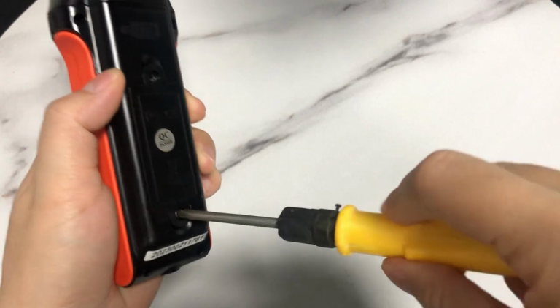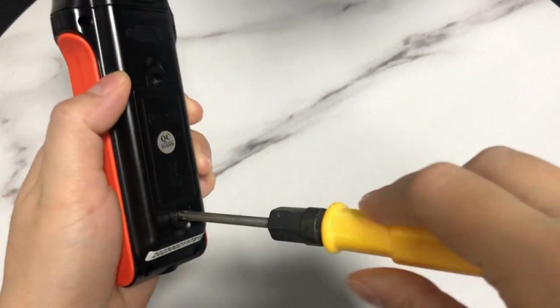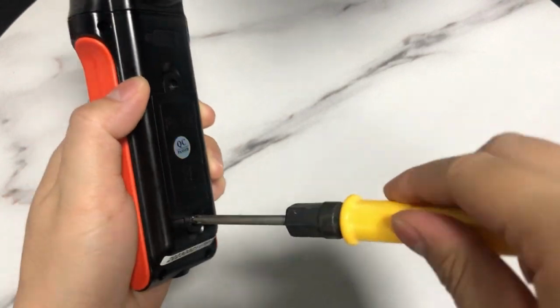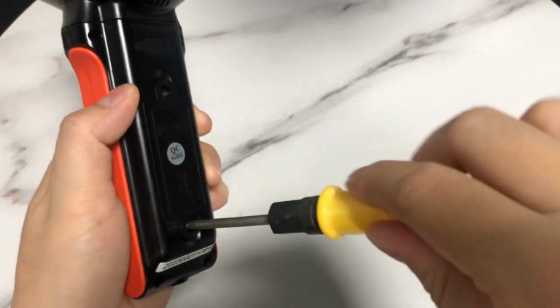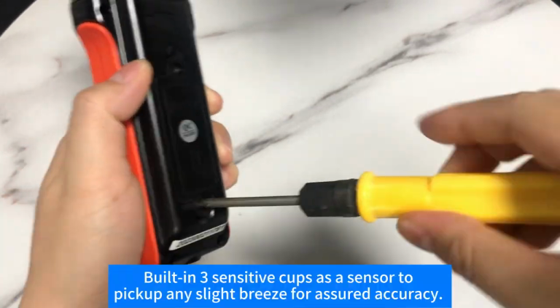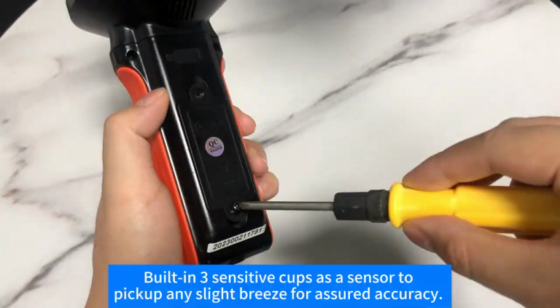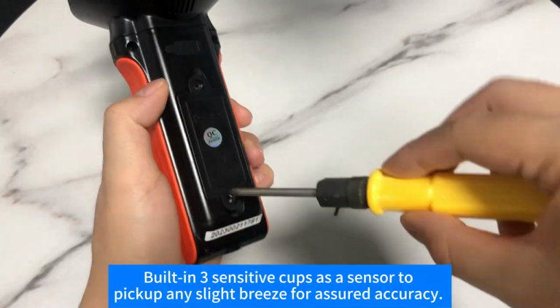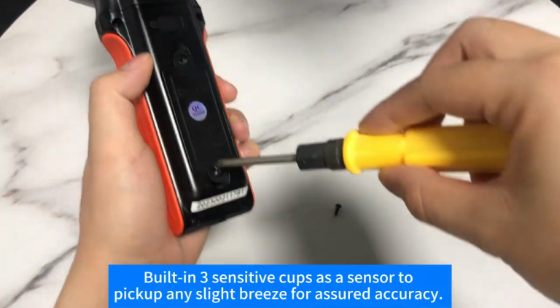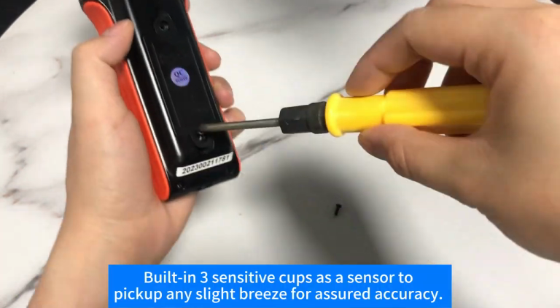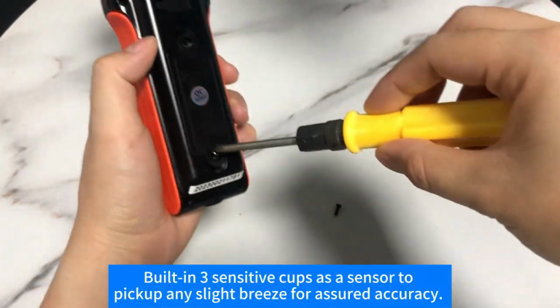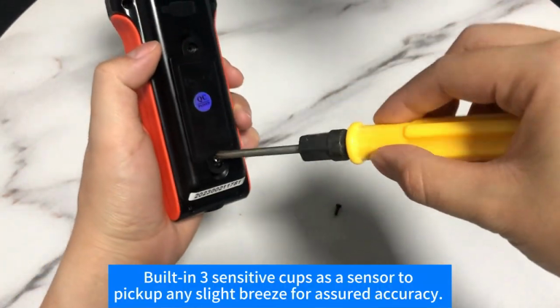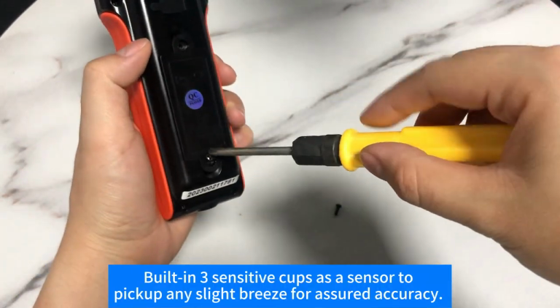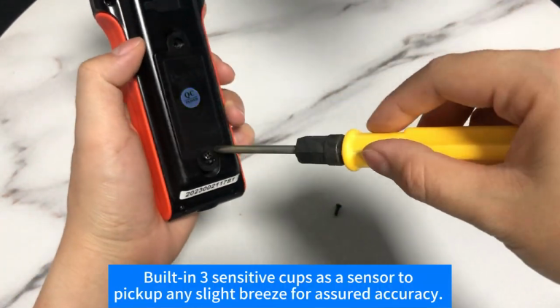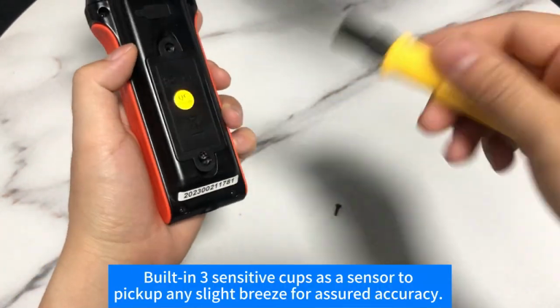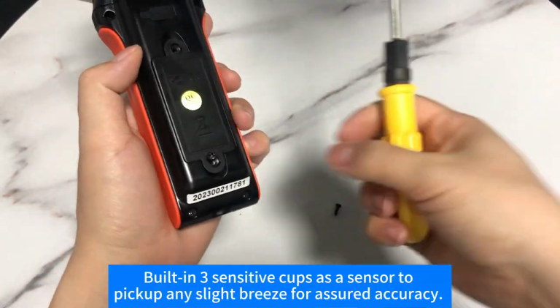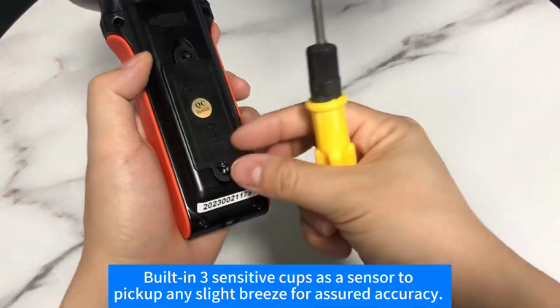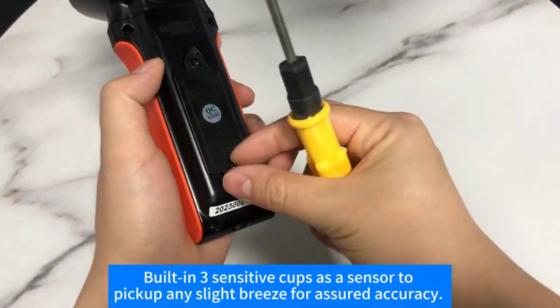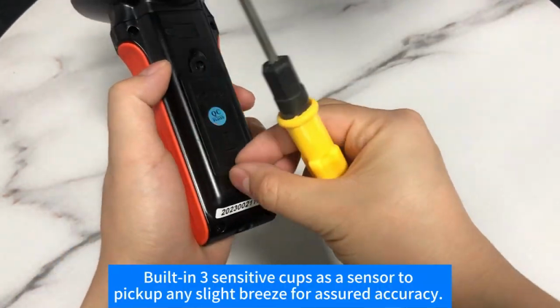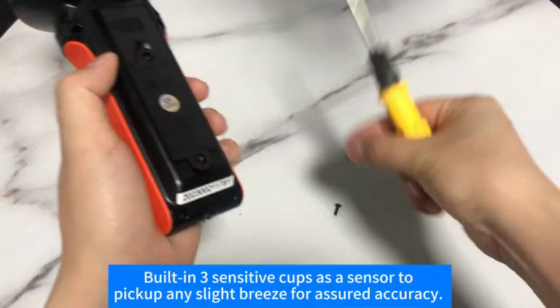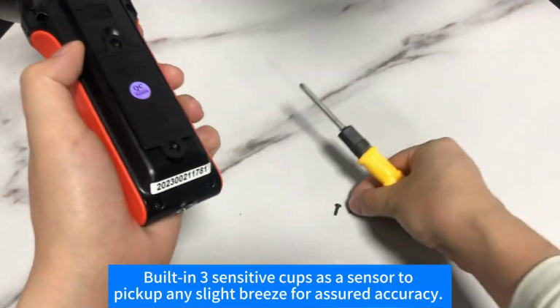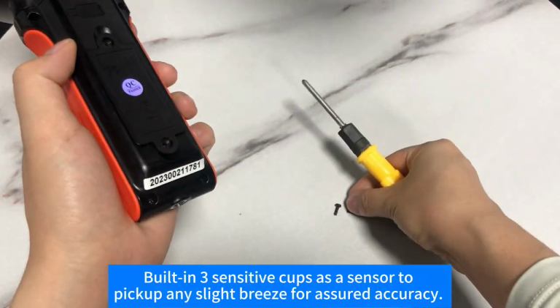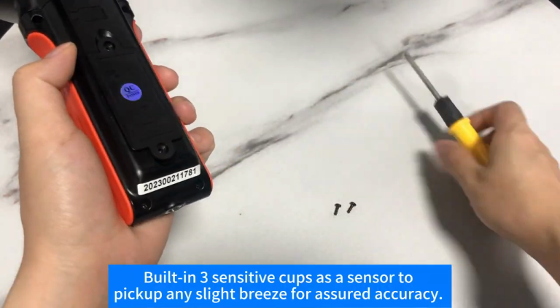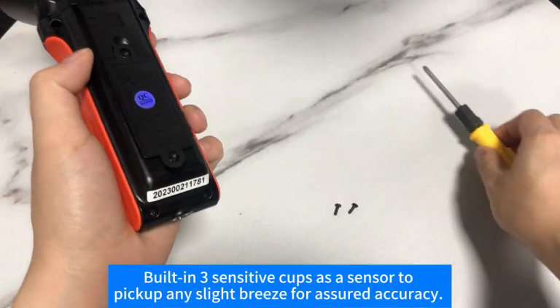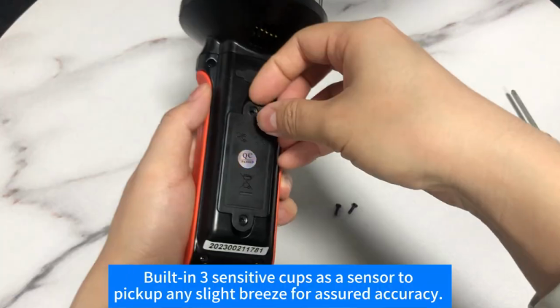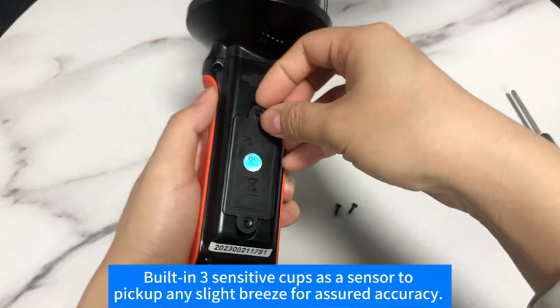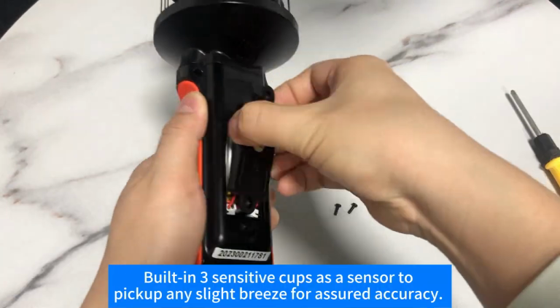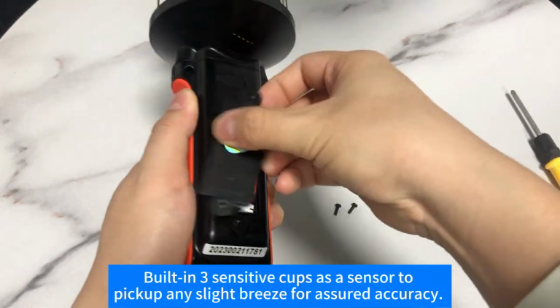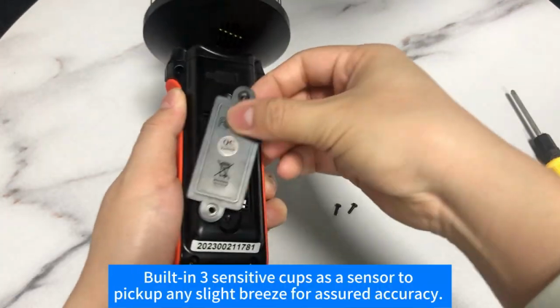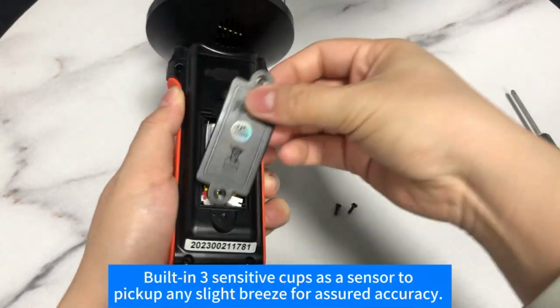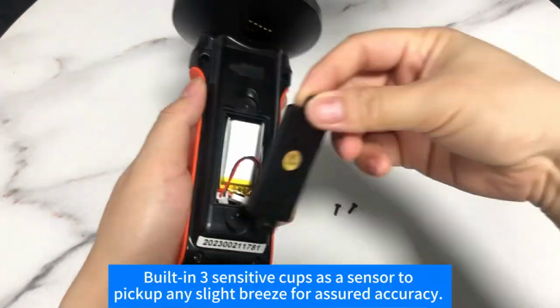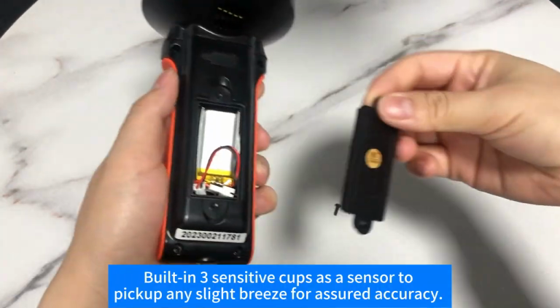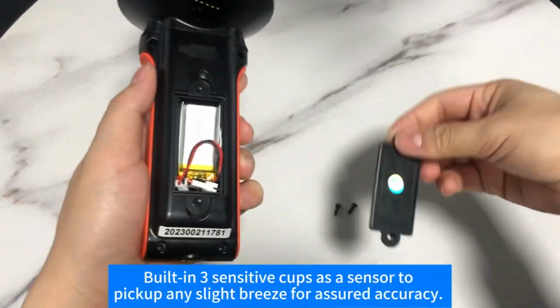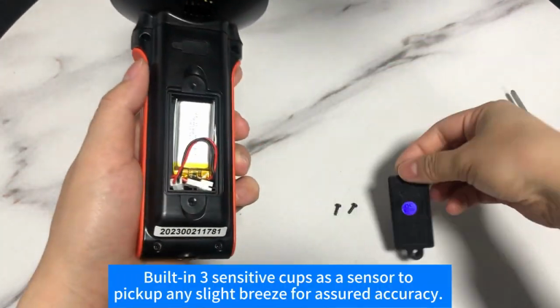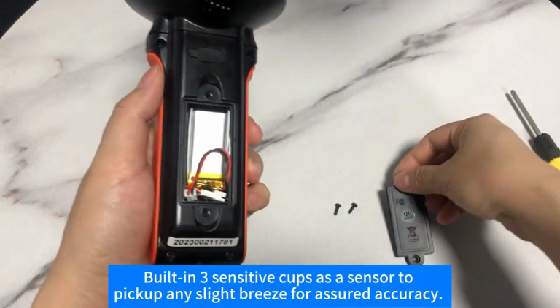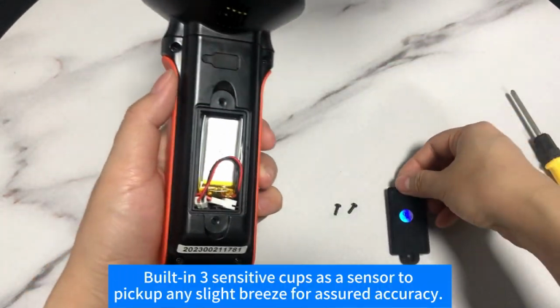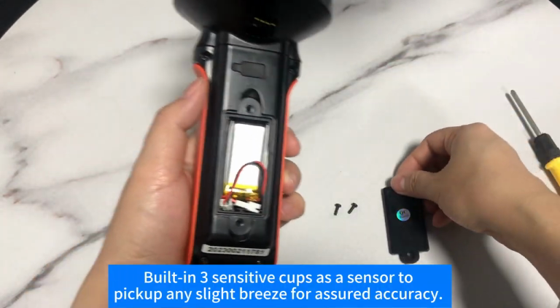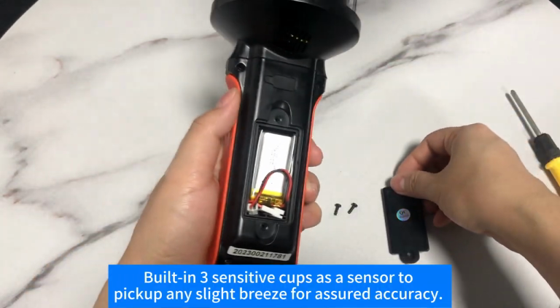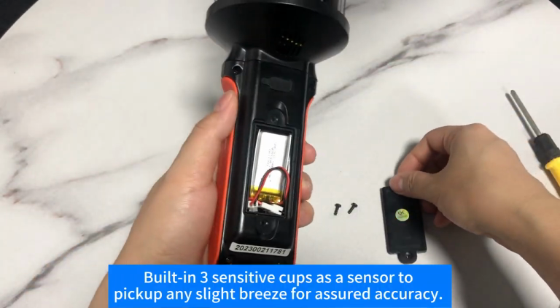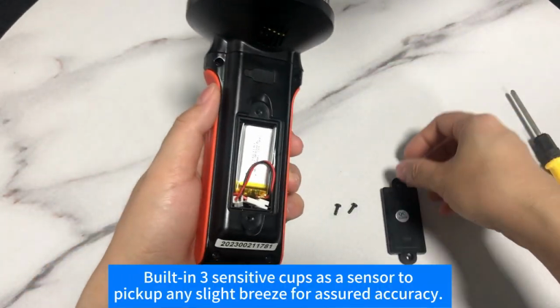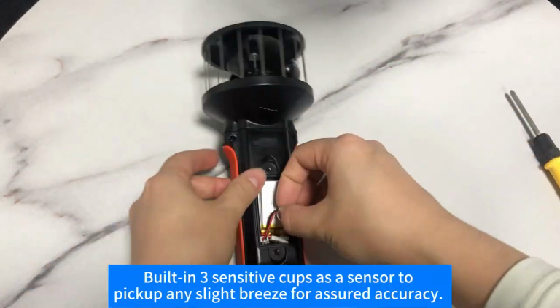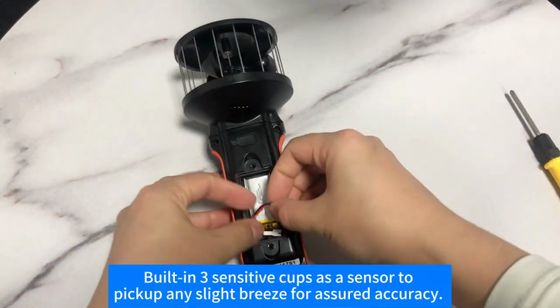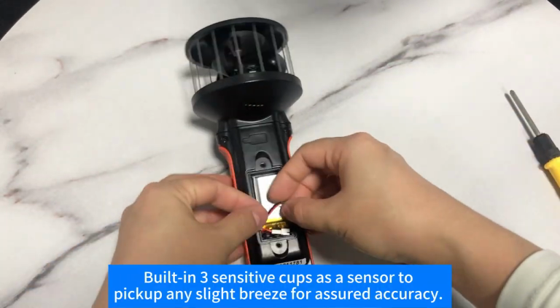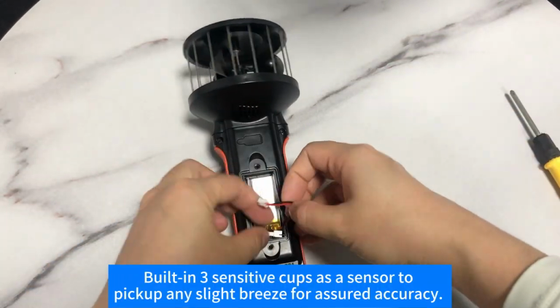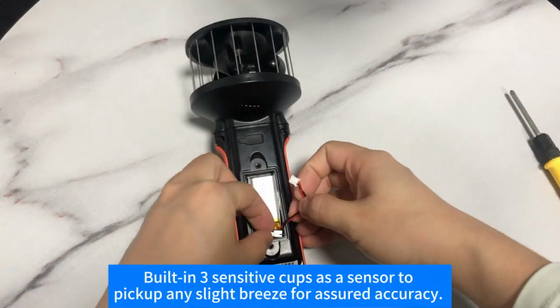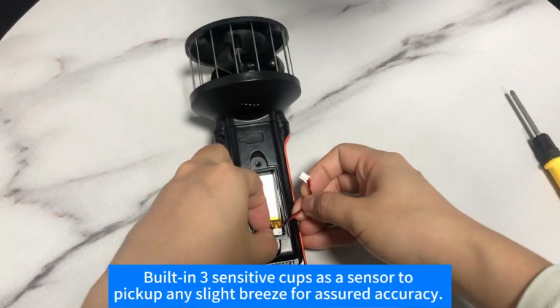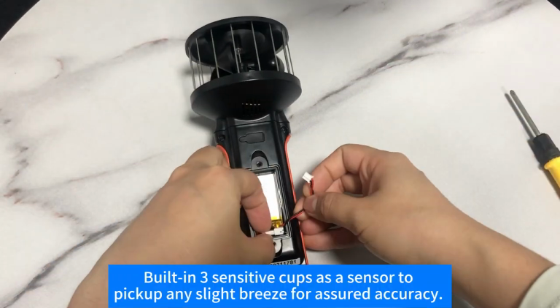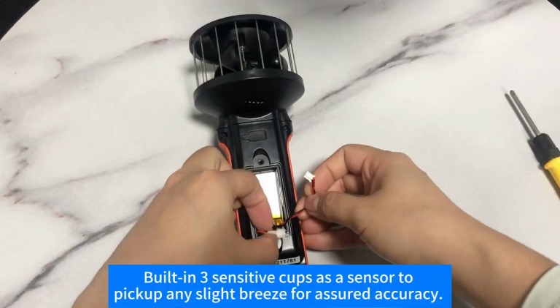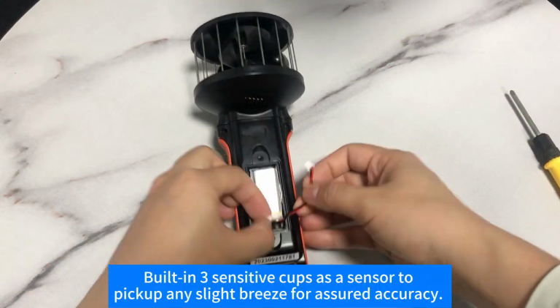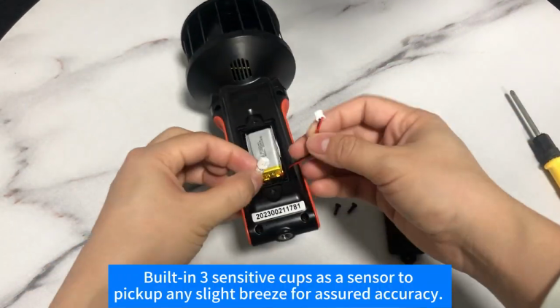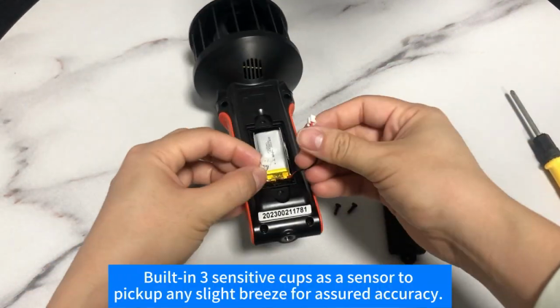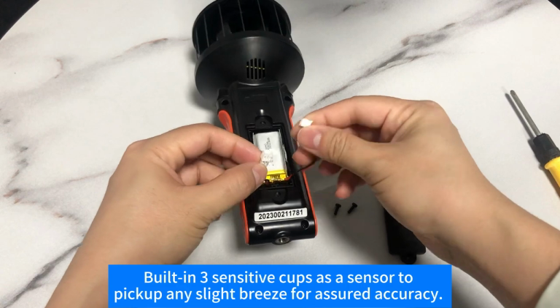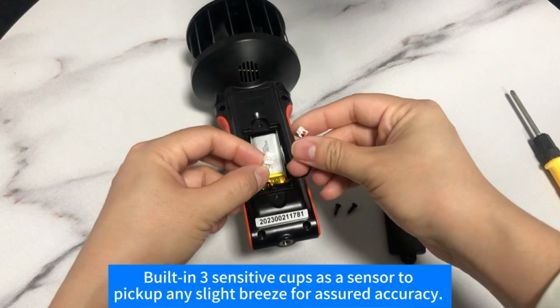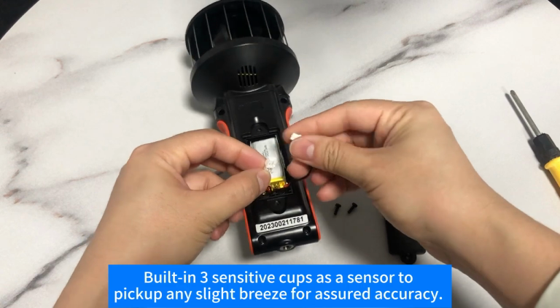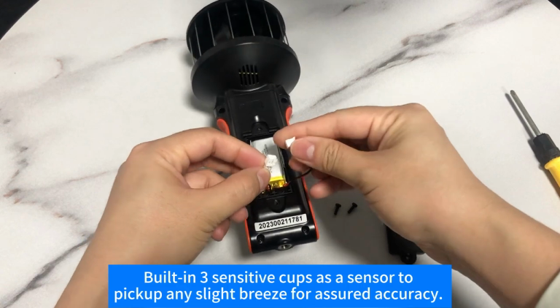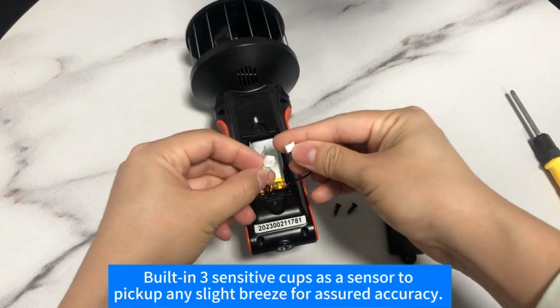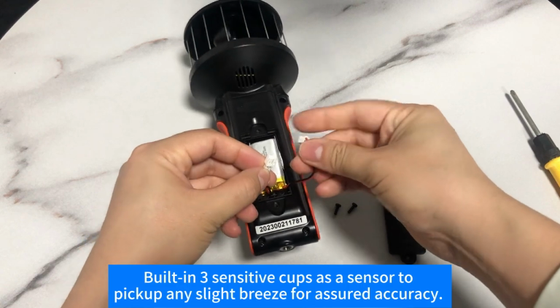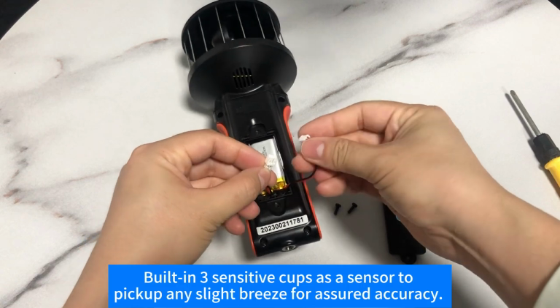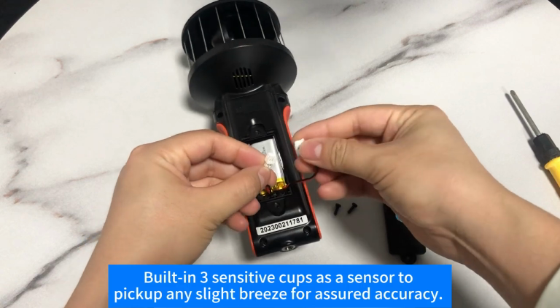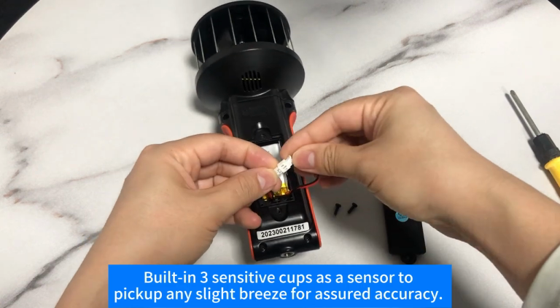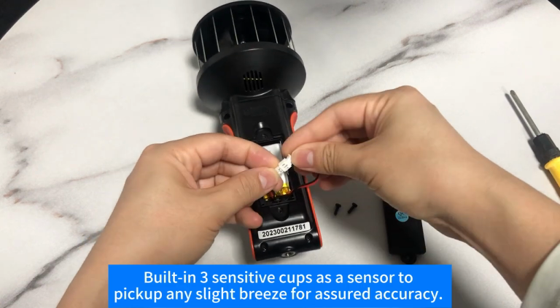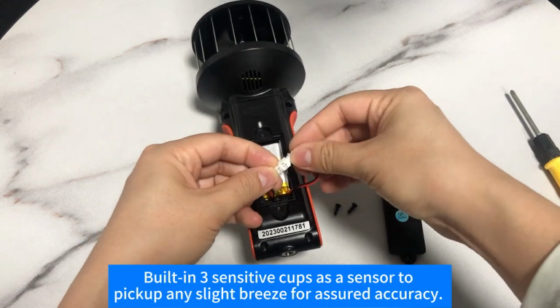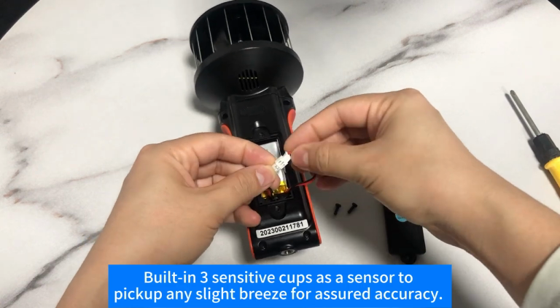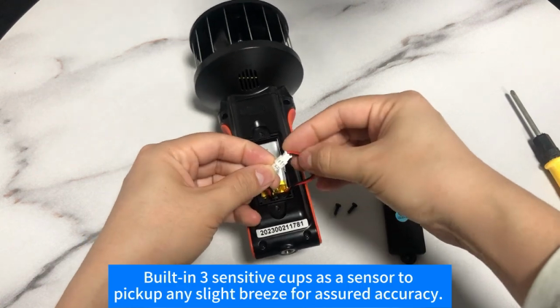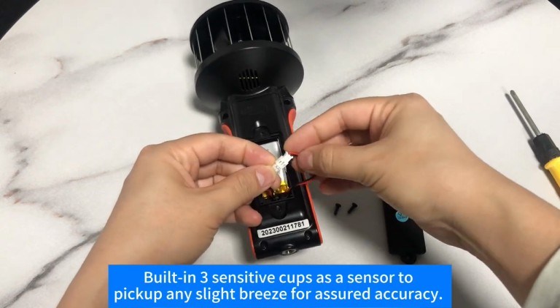Built-in three sensitive cups serve as a sensor, to pick up any slight breeze for accurate readings.